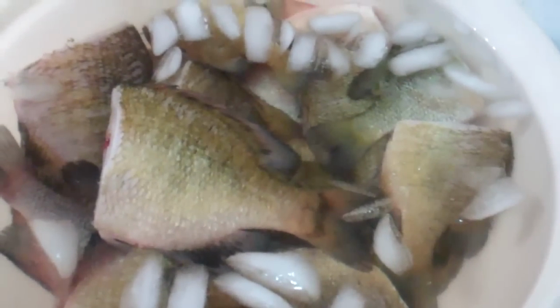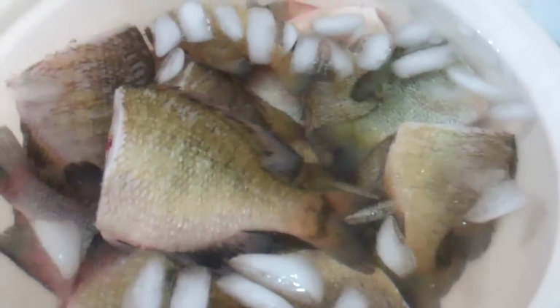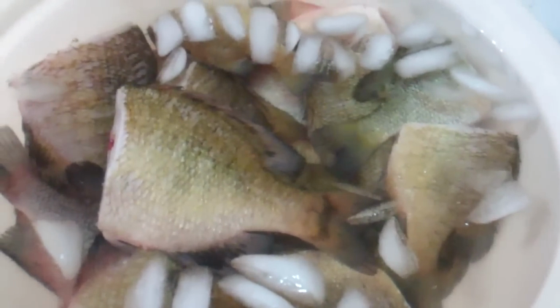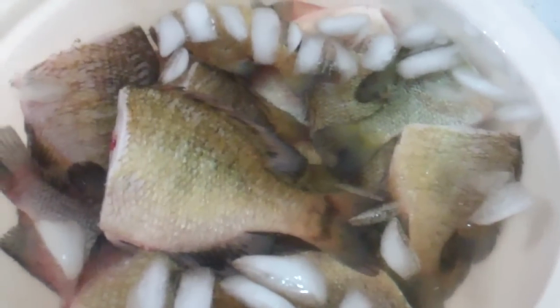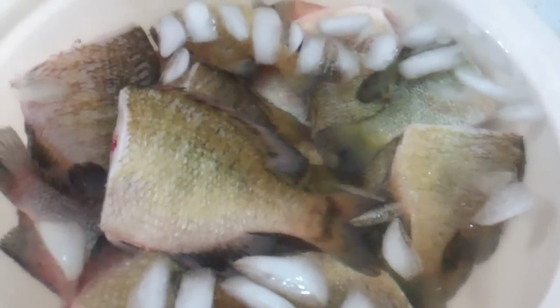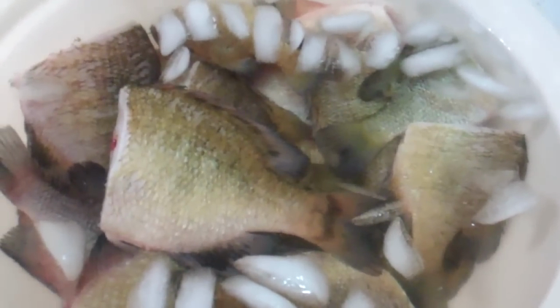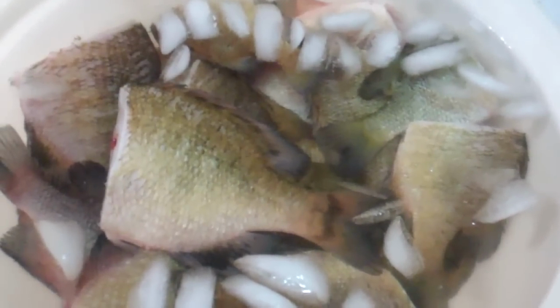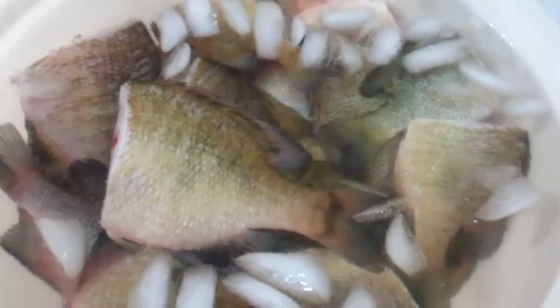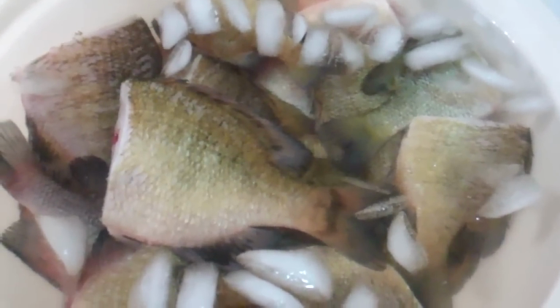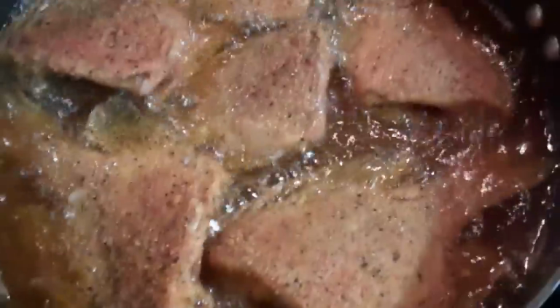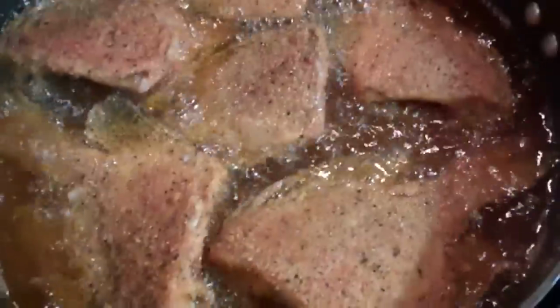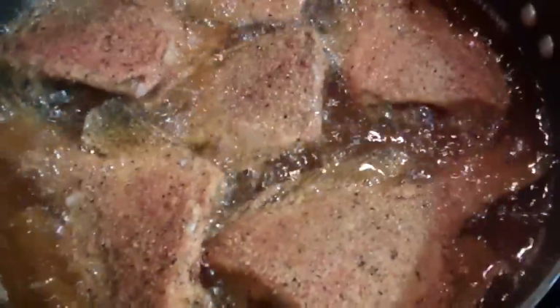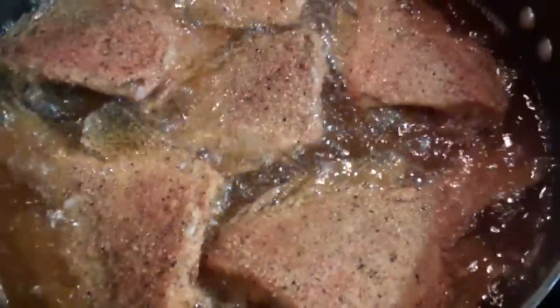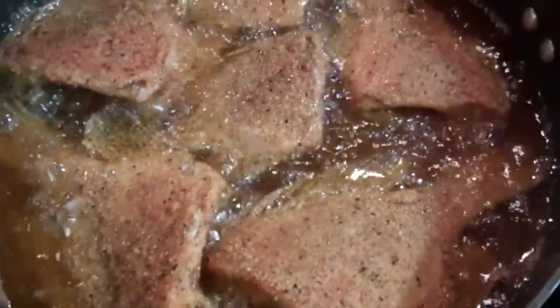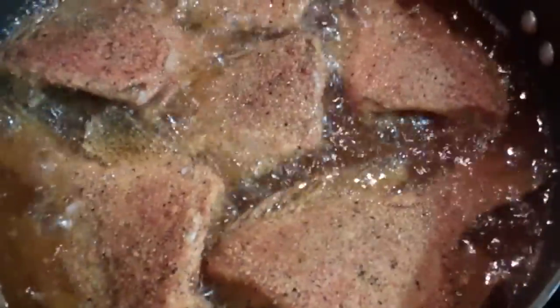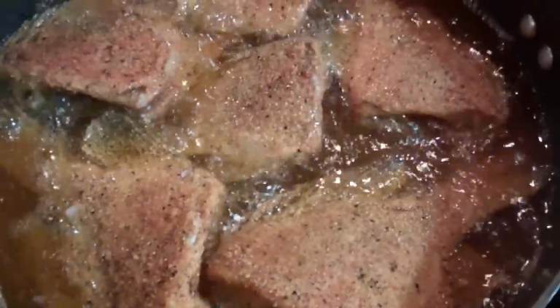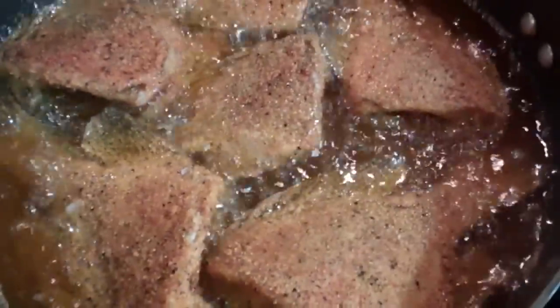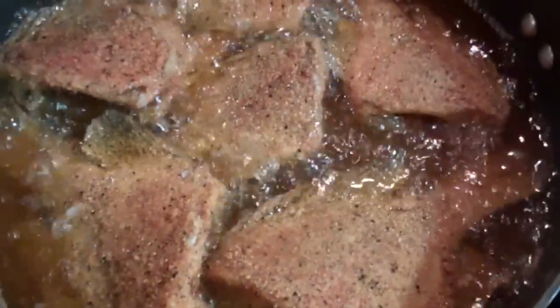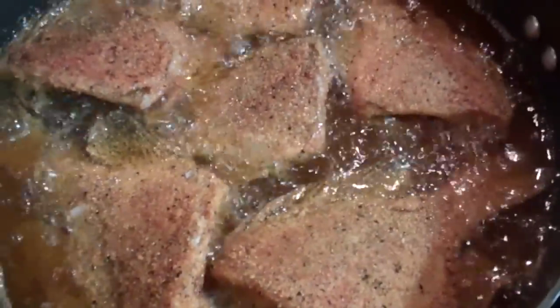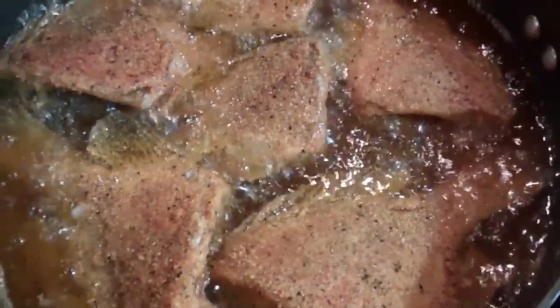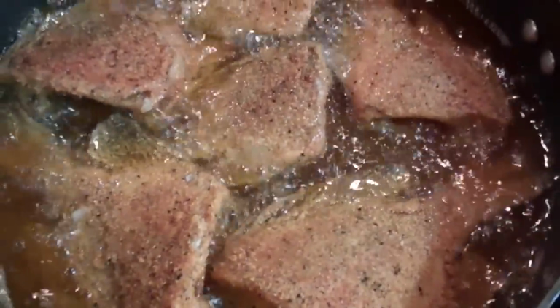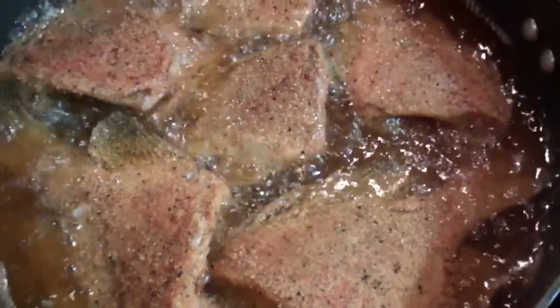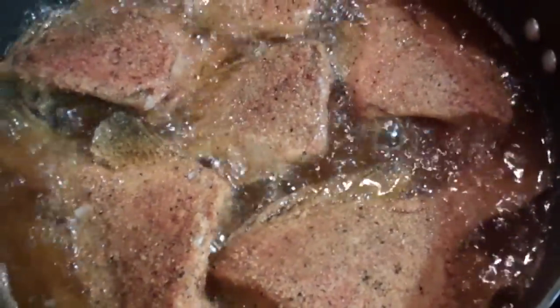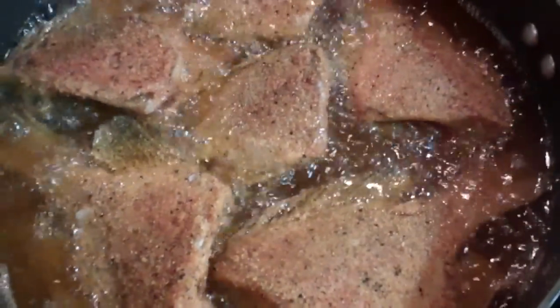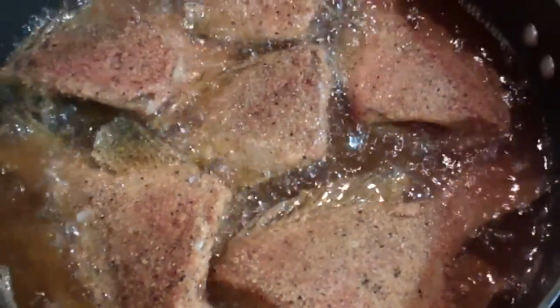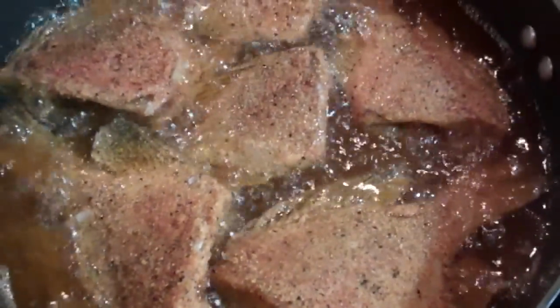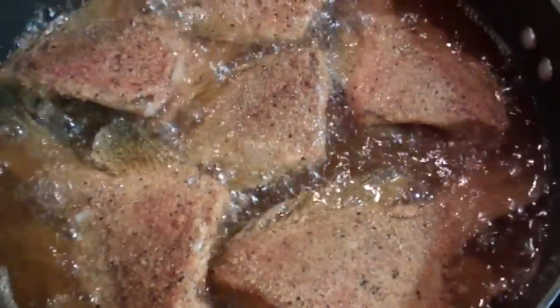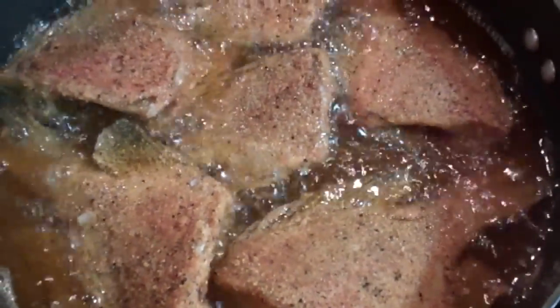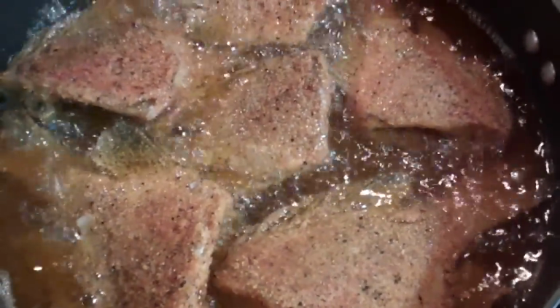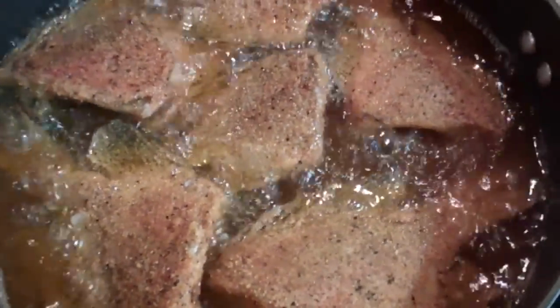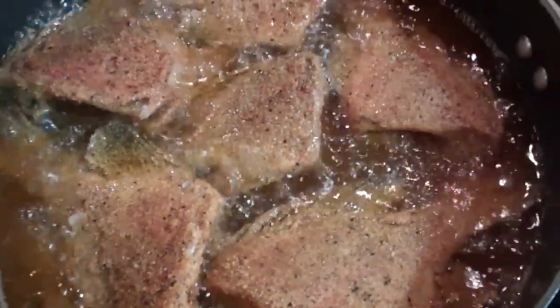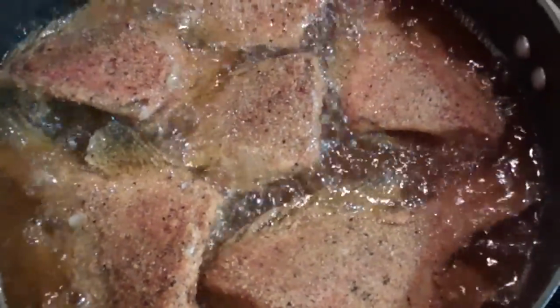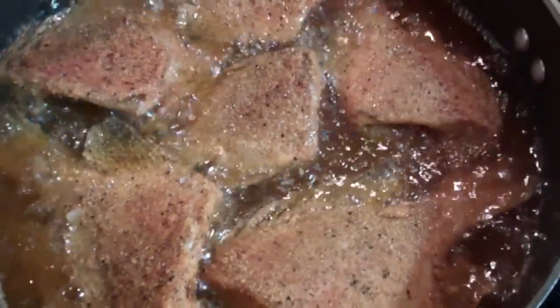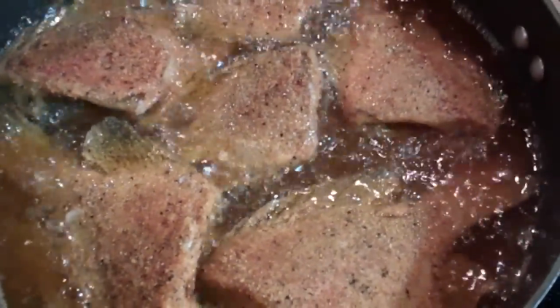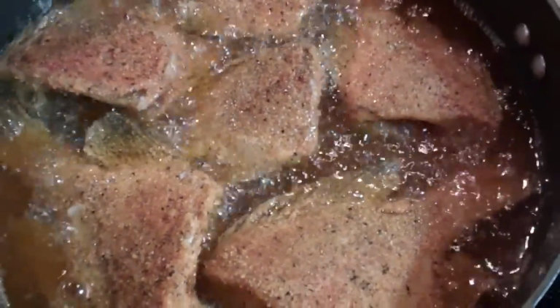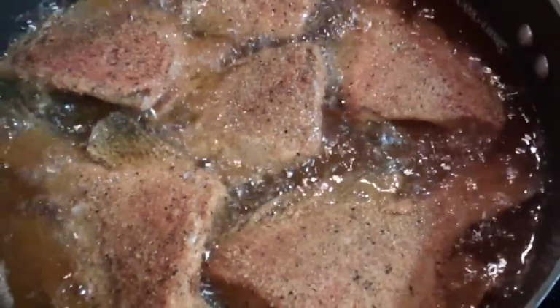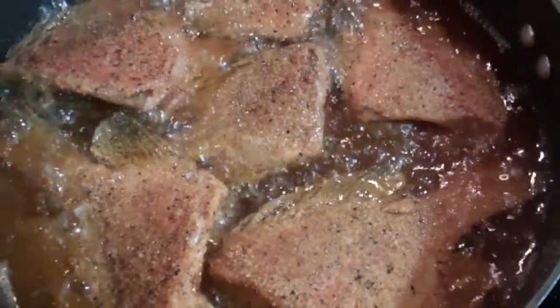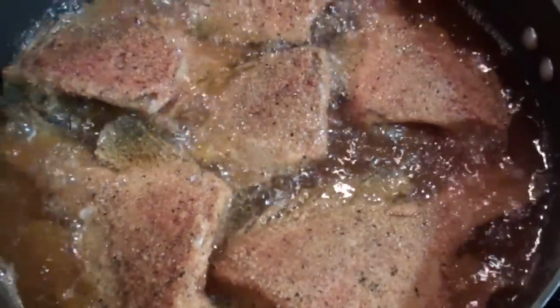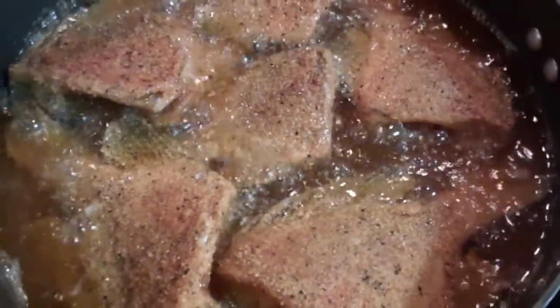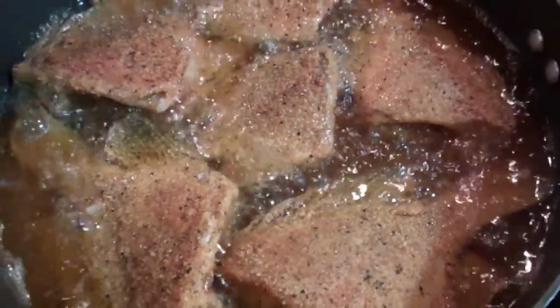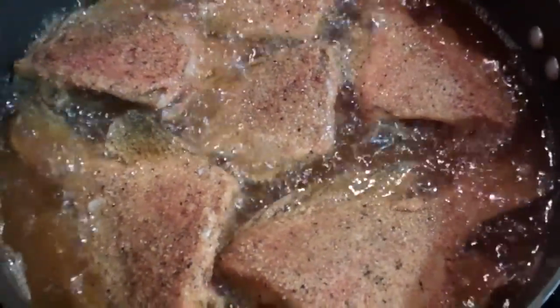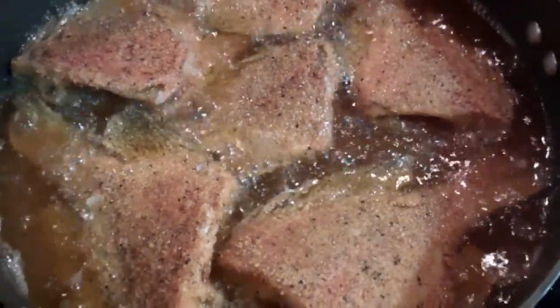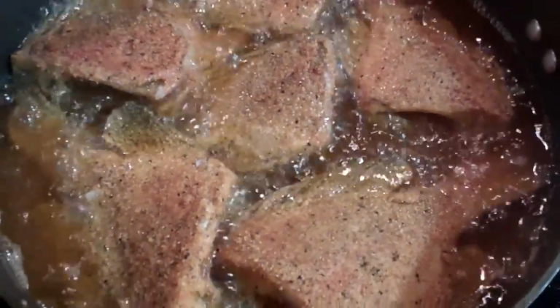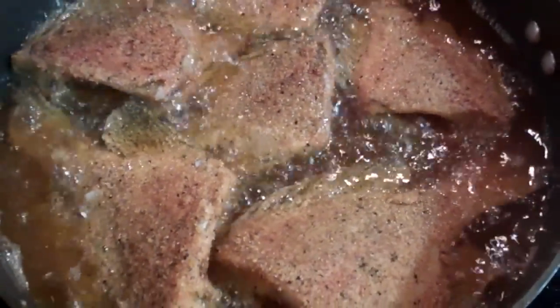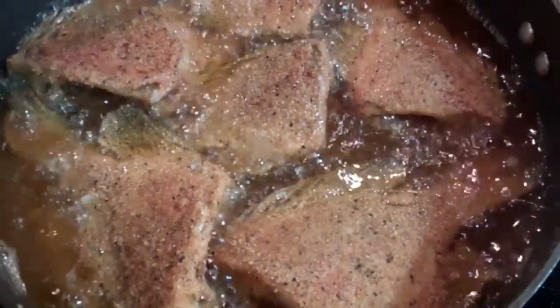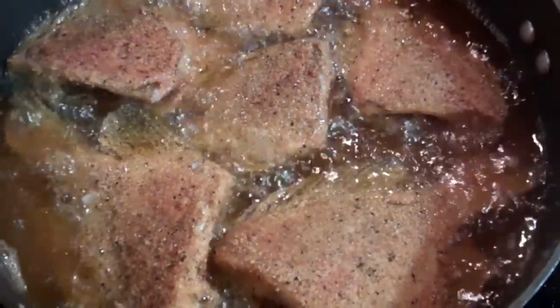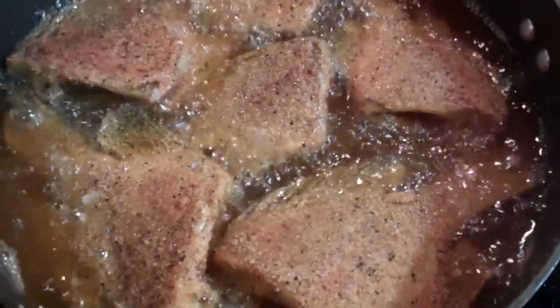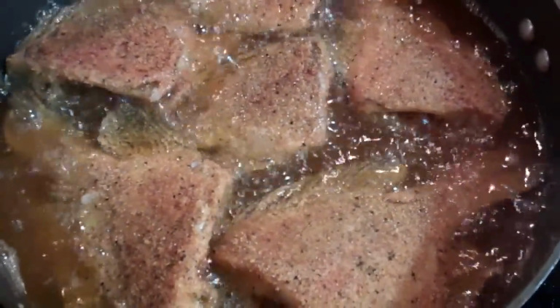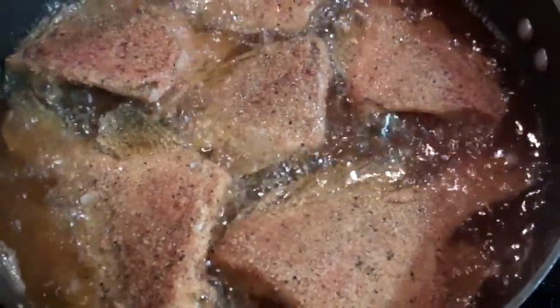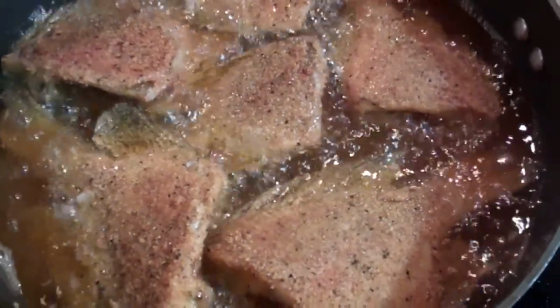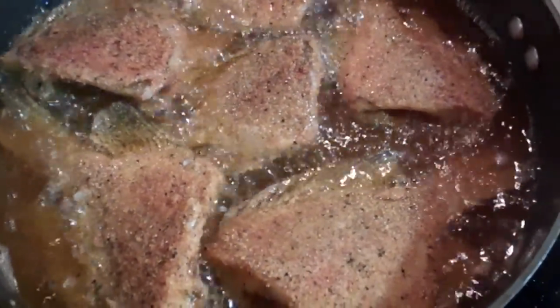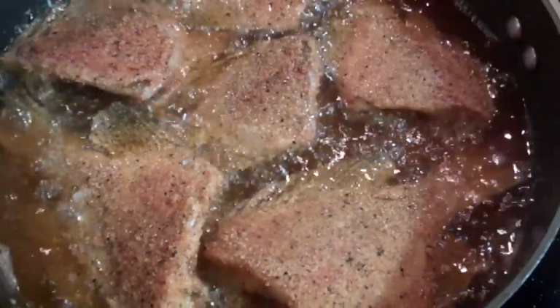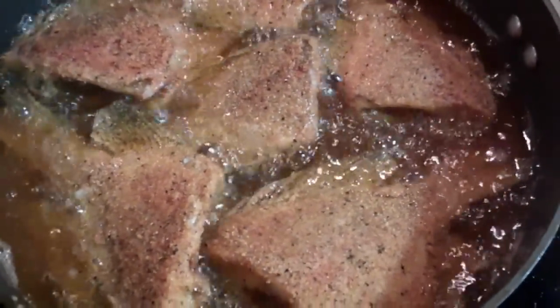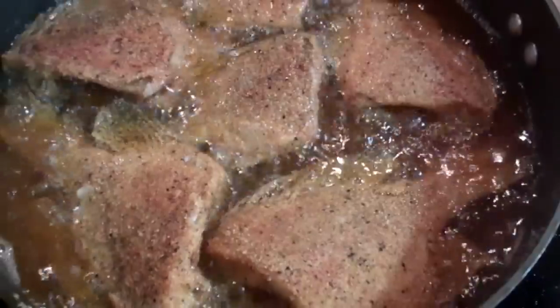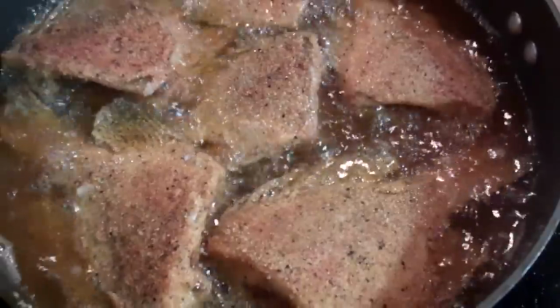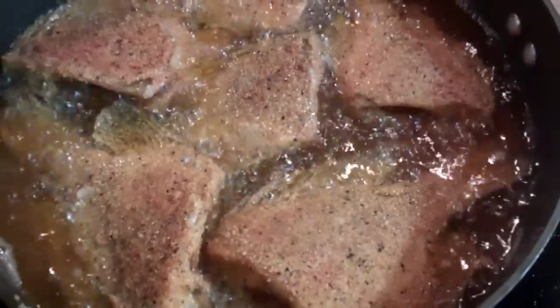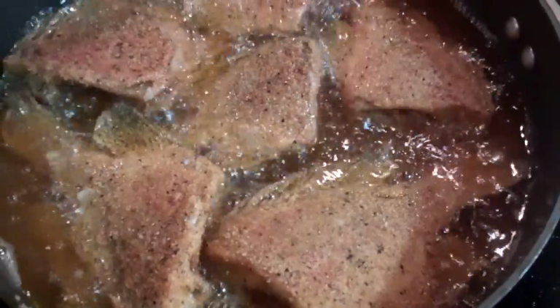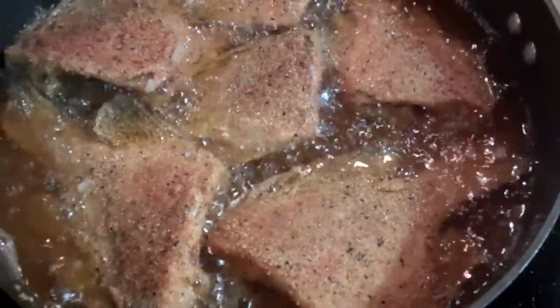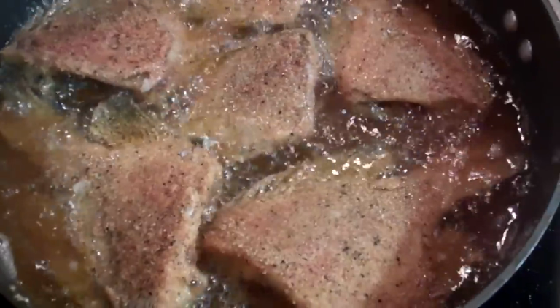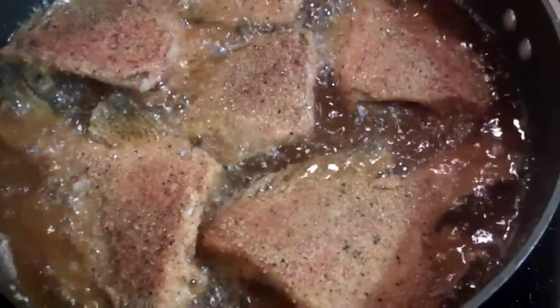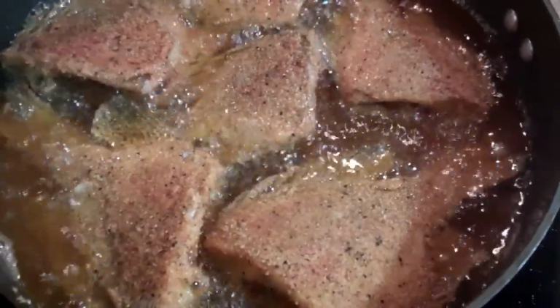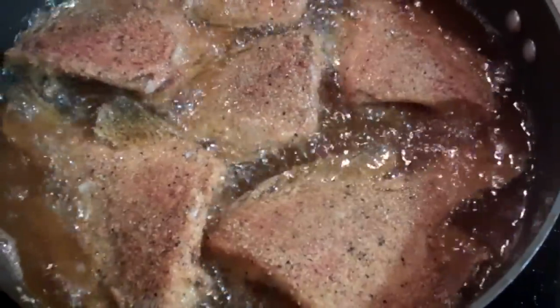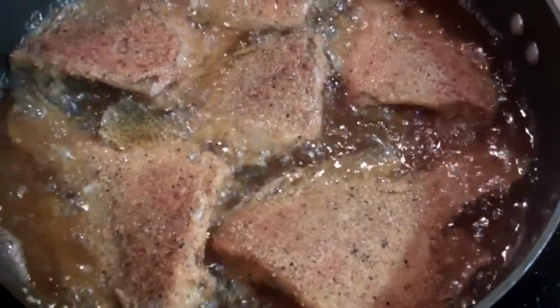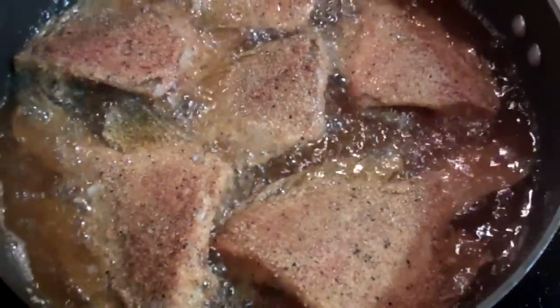I'm going to get these babies breaded up and we're going to get frying them, and I'm going to show you how nice they come out. I'll be back. That, my friend, is some beautiful fish.